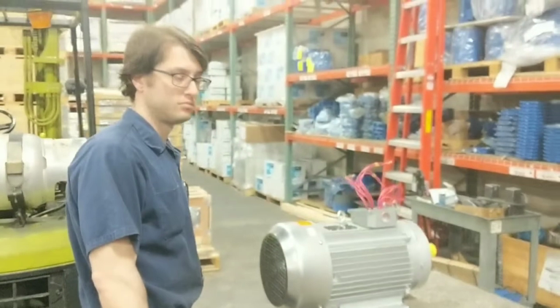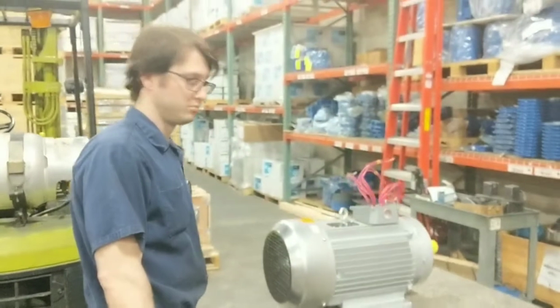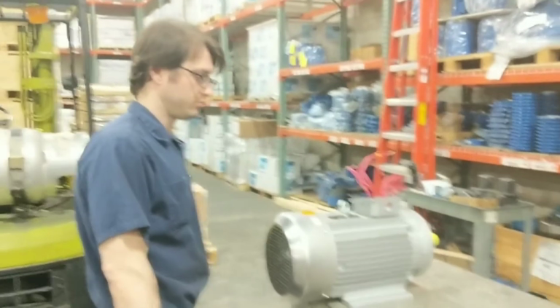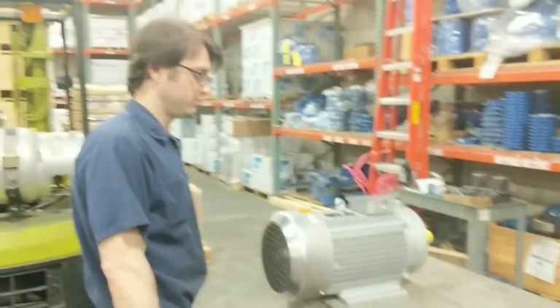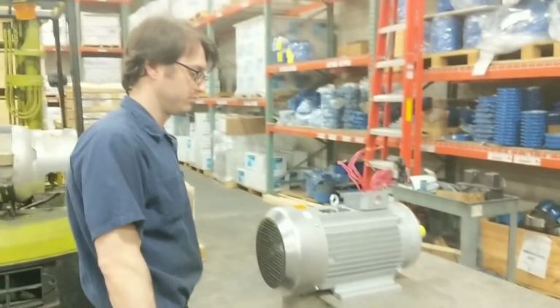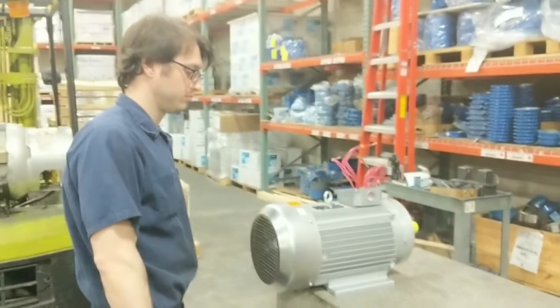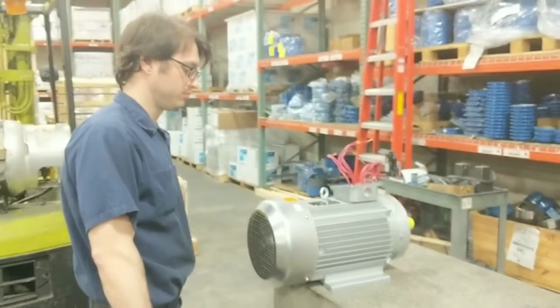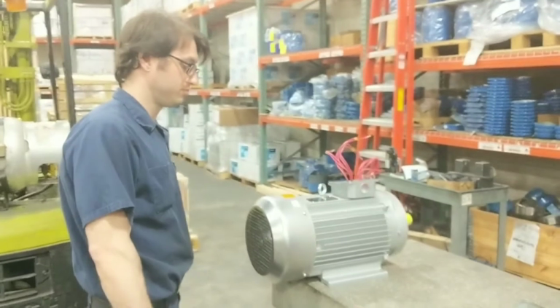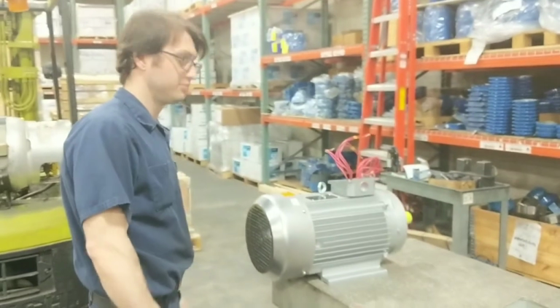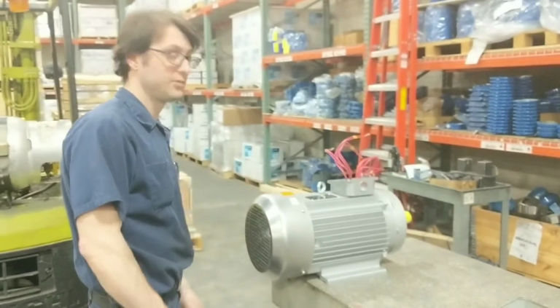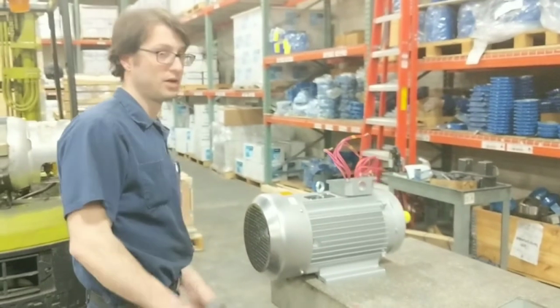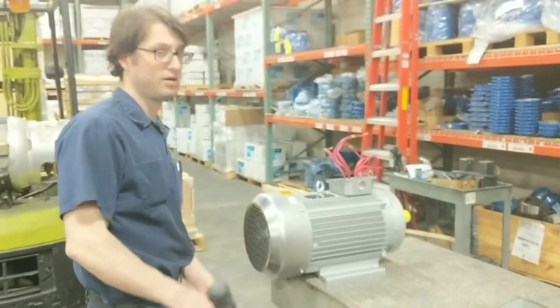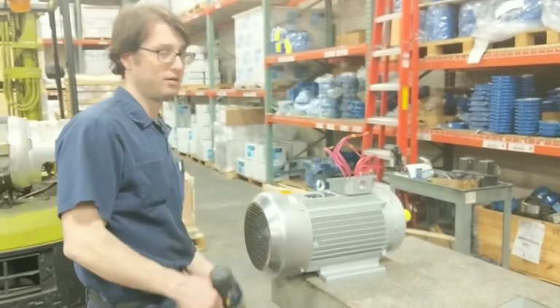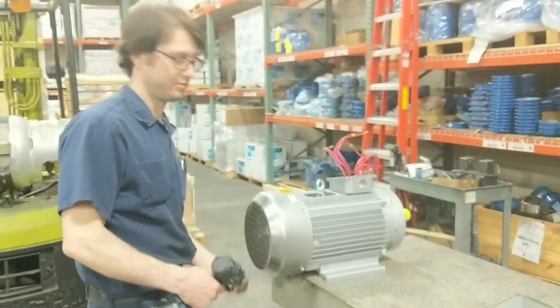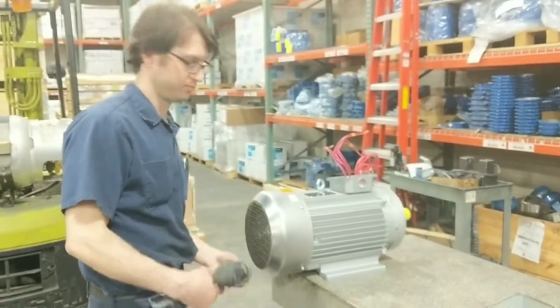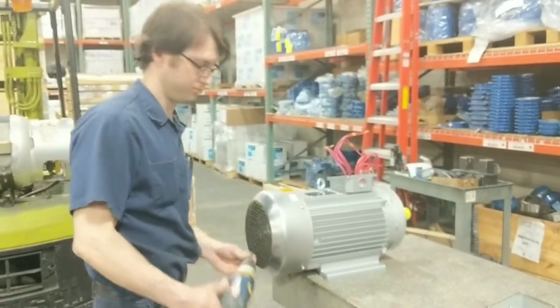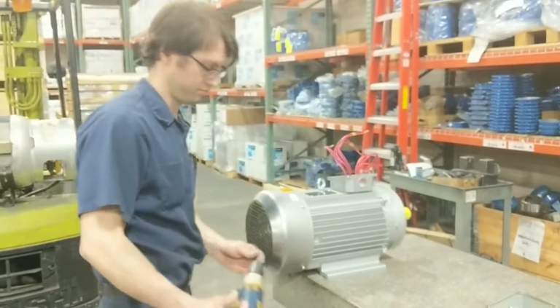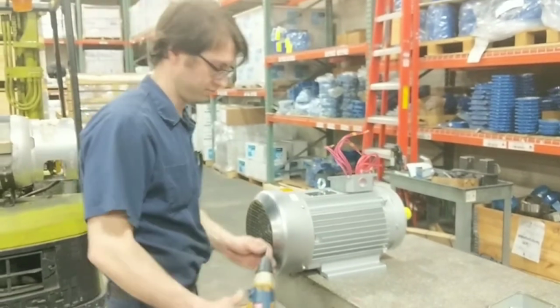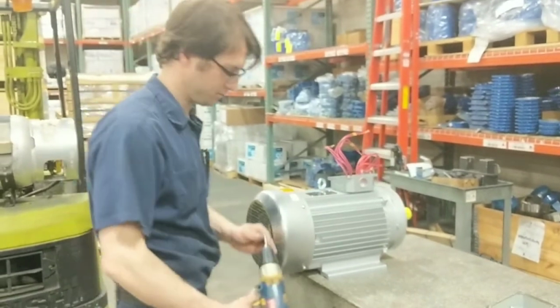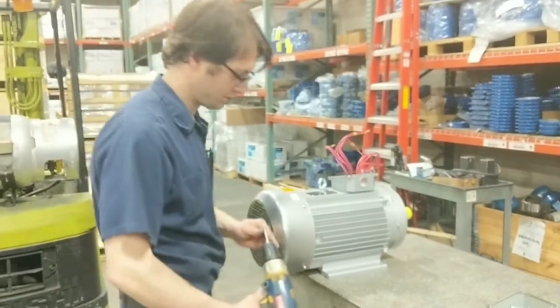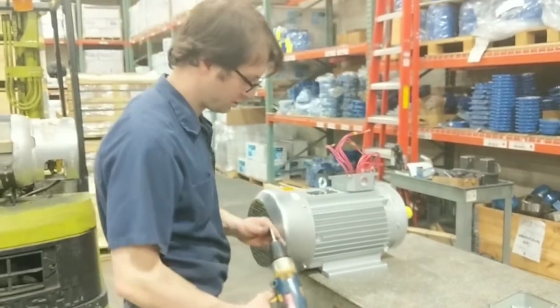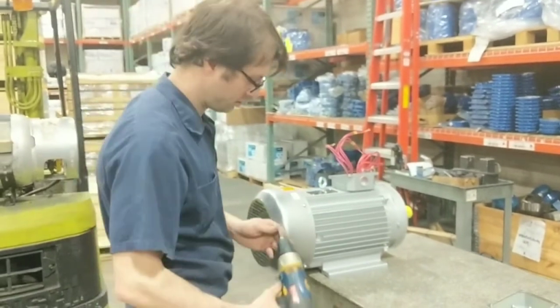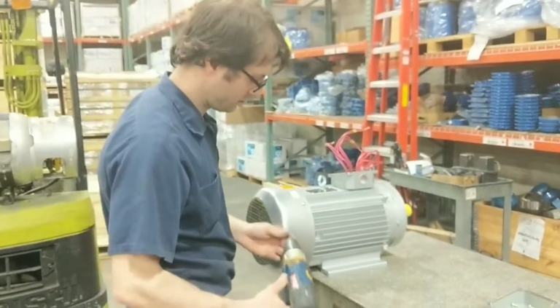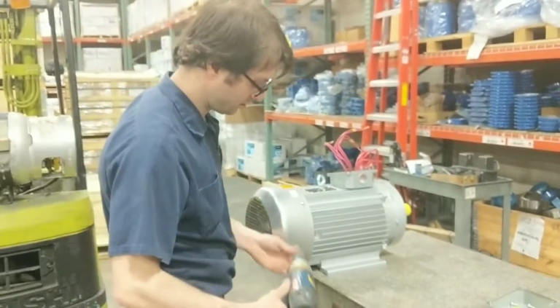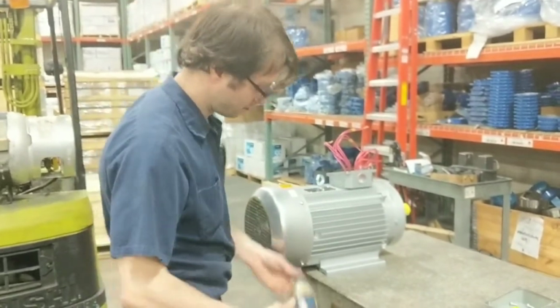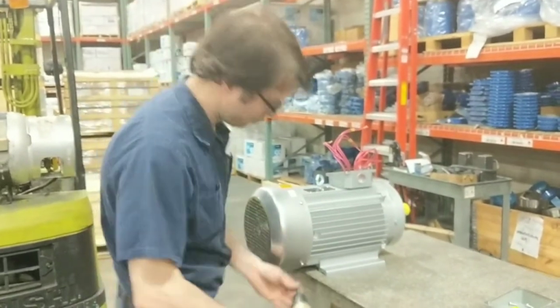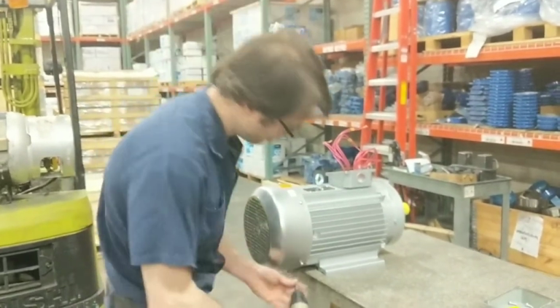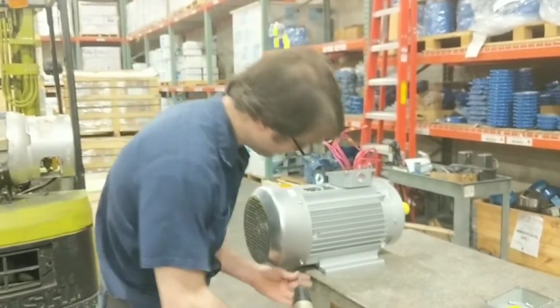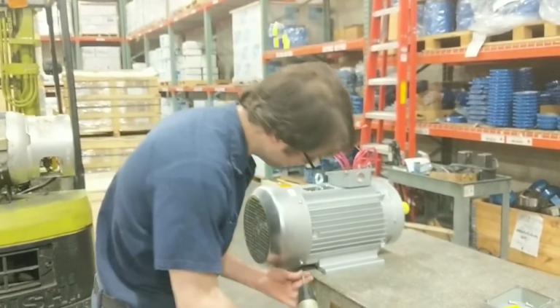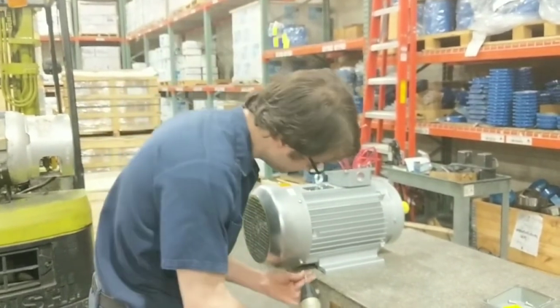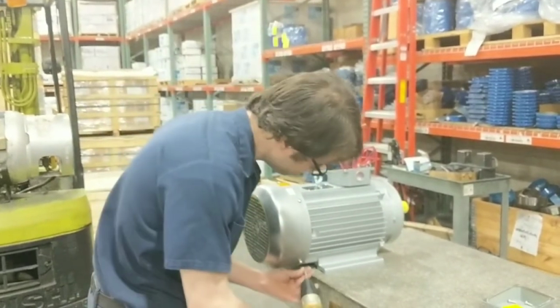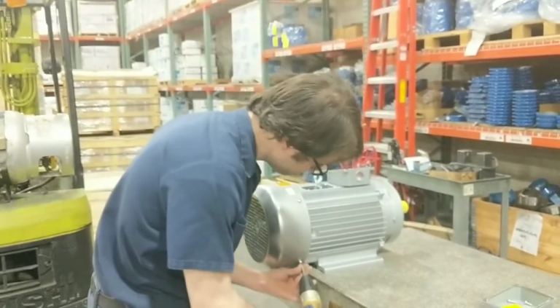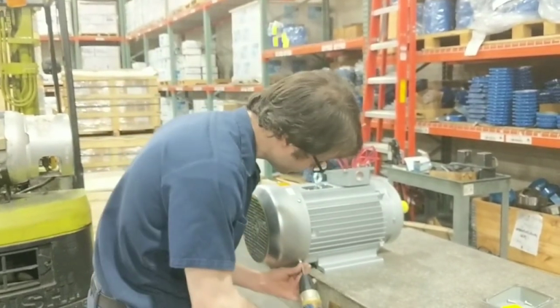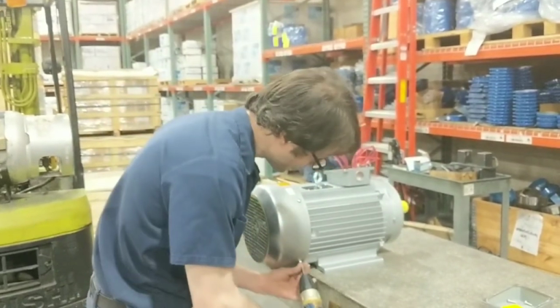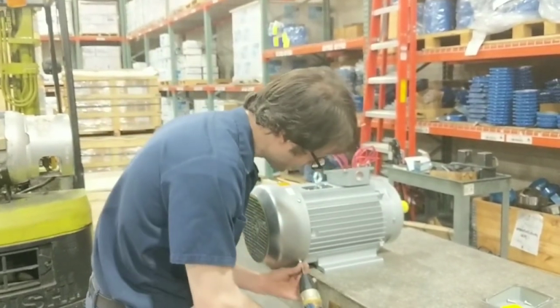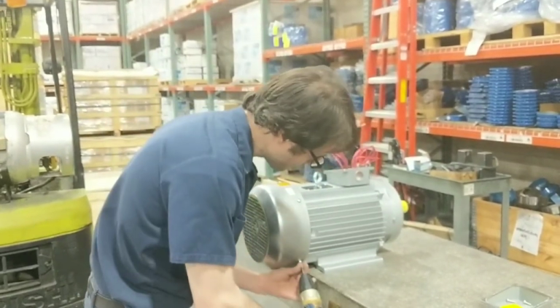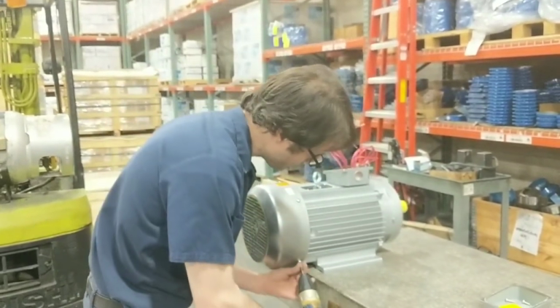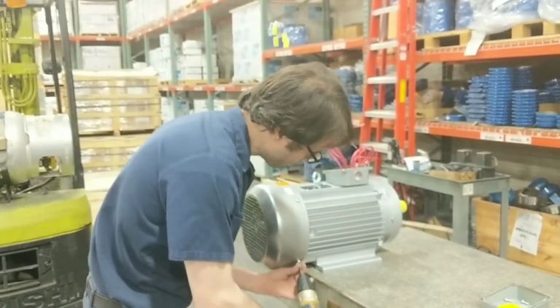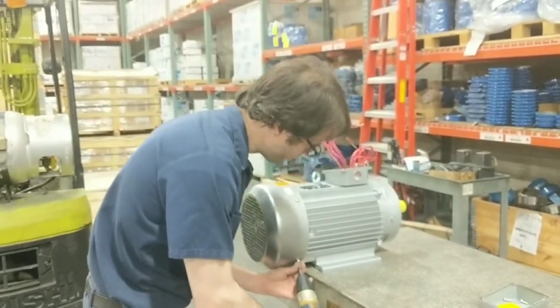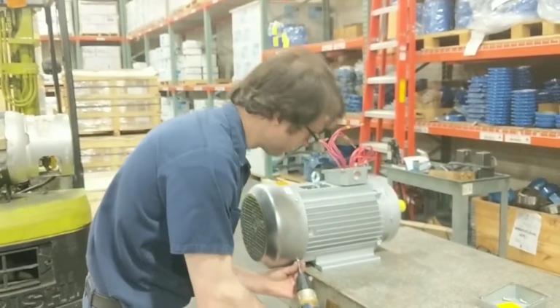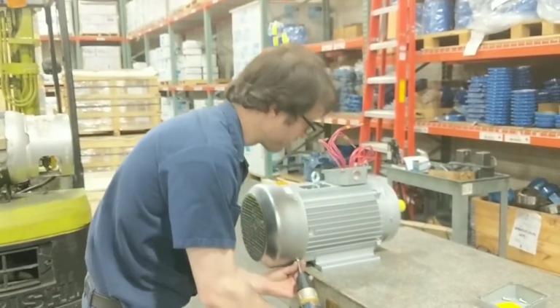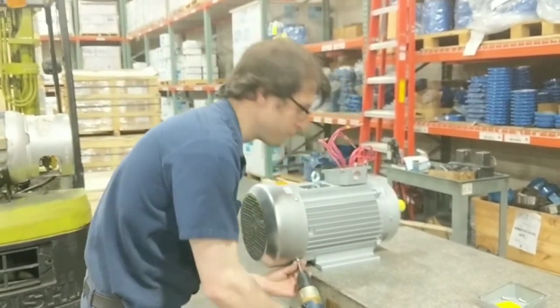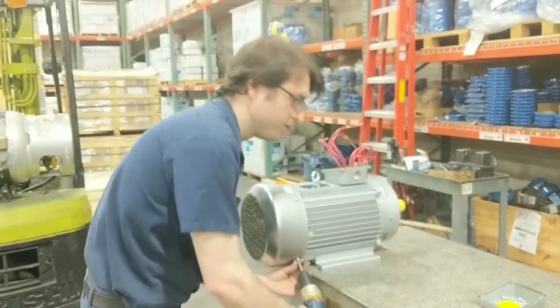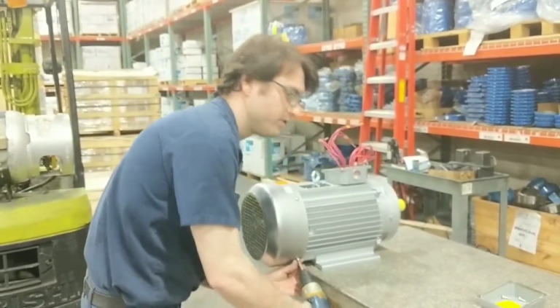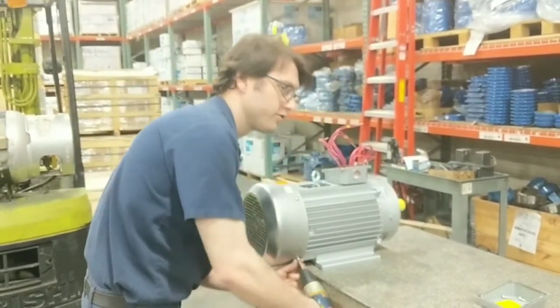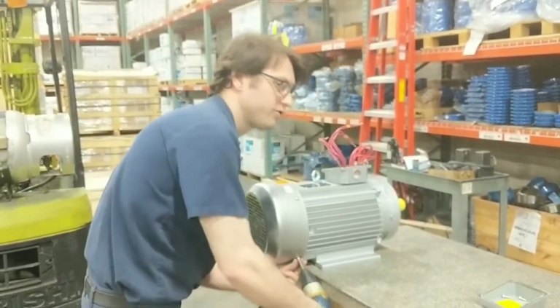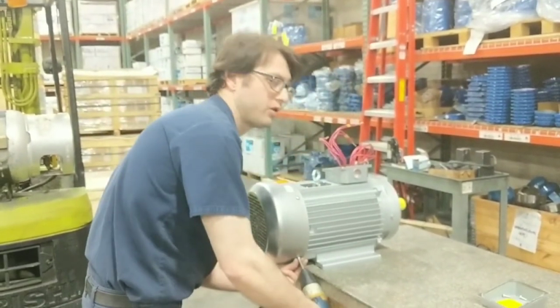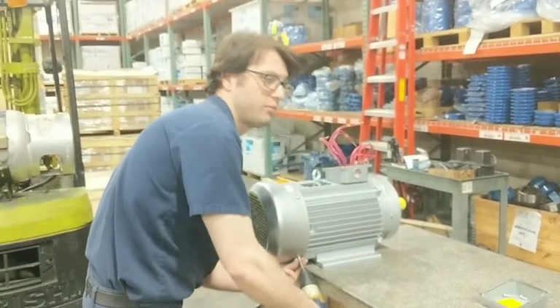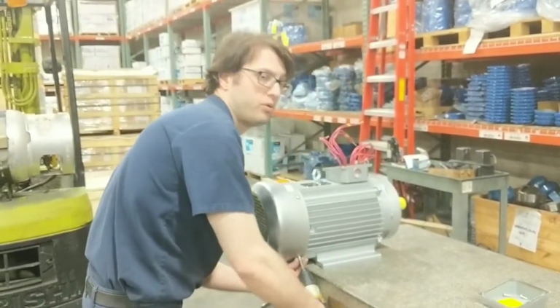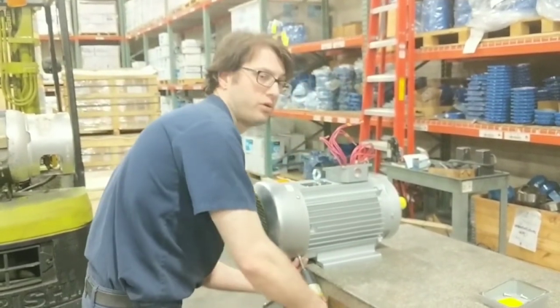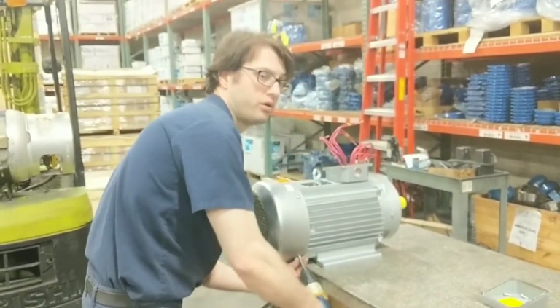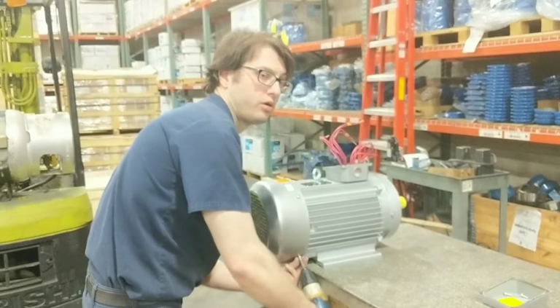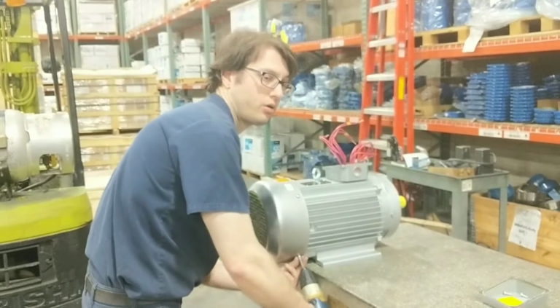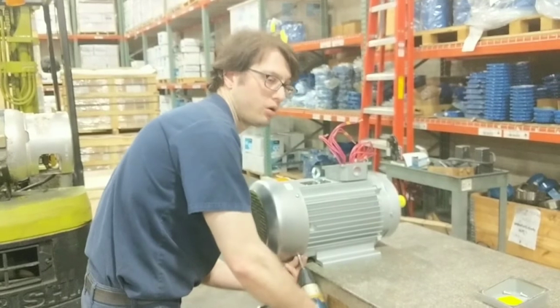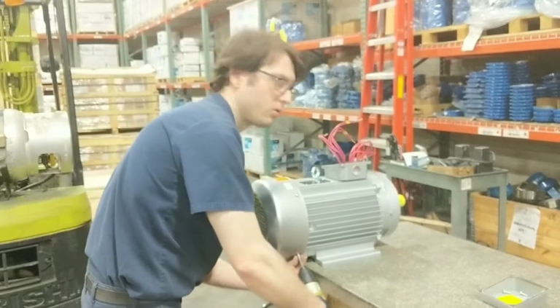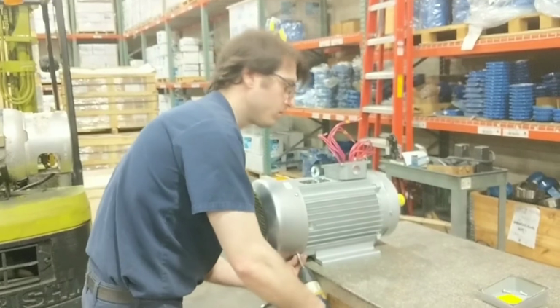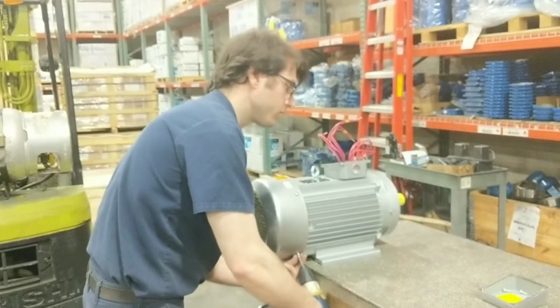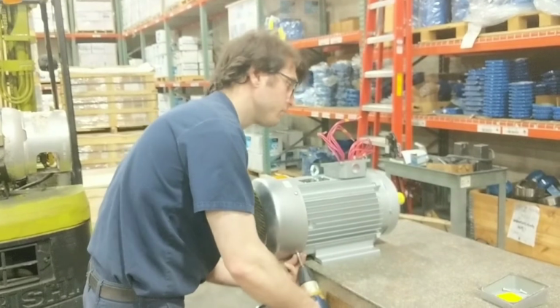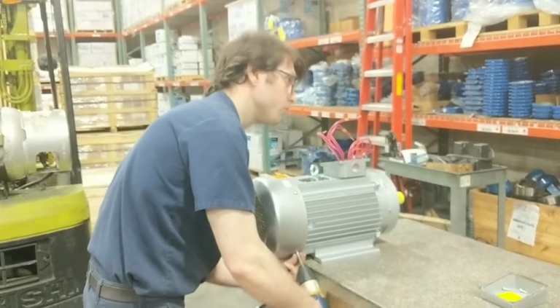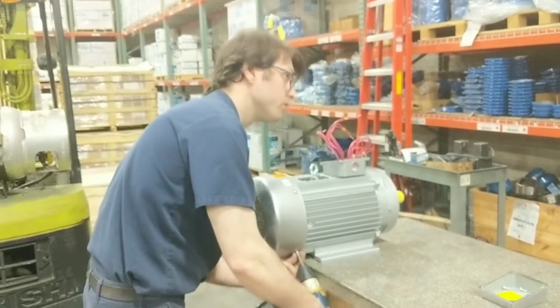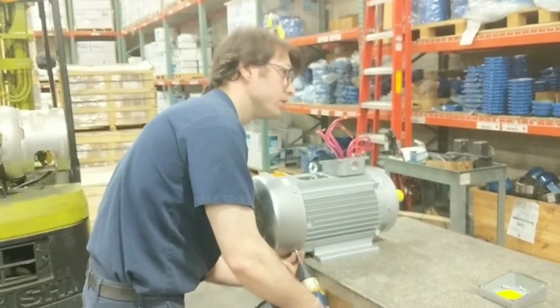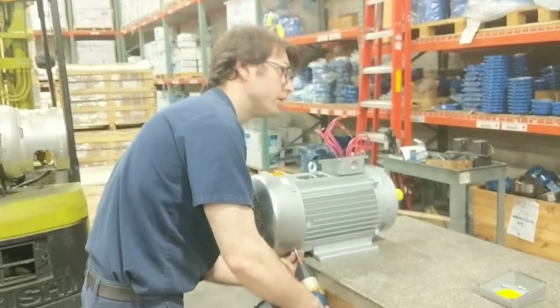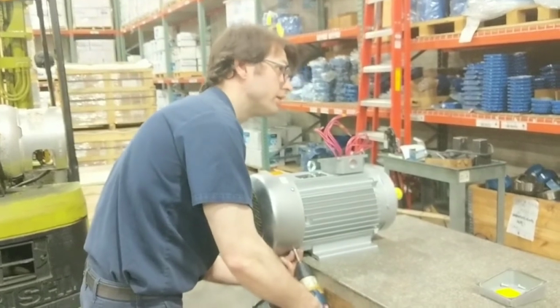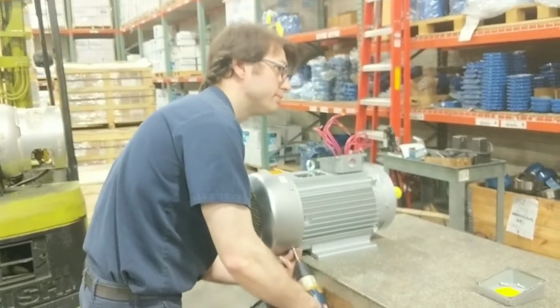Hello, Ian. Let us start. What are you doing? You're going to be disassembling a car wash motor today.